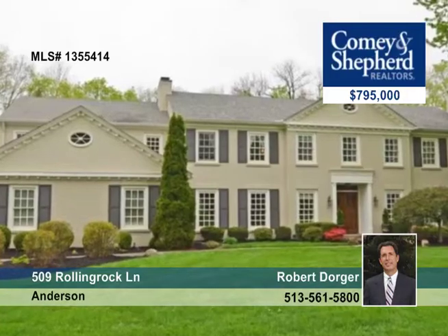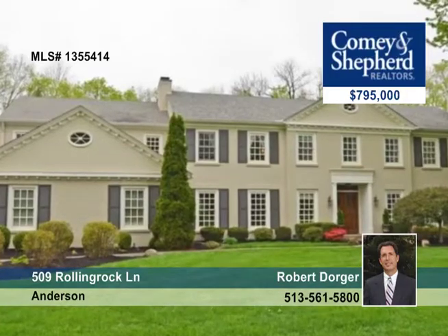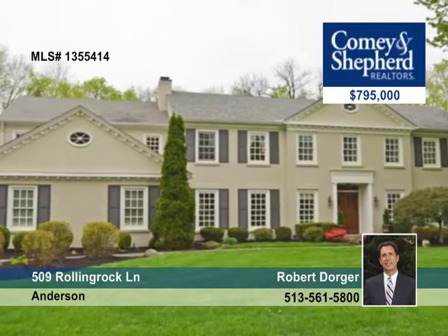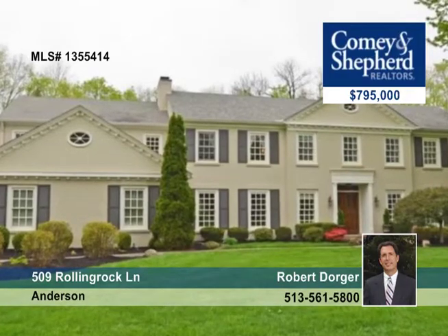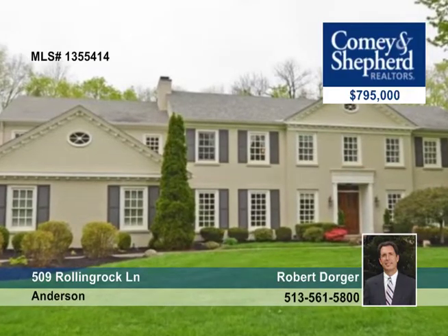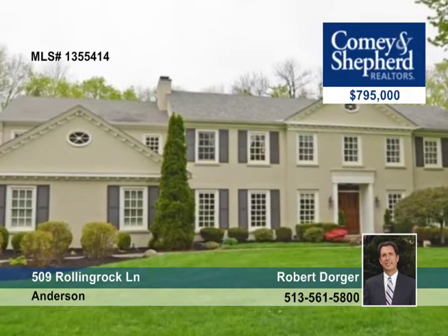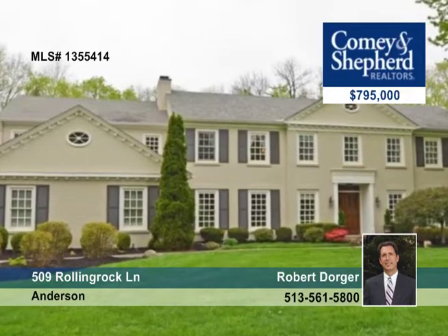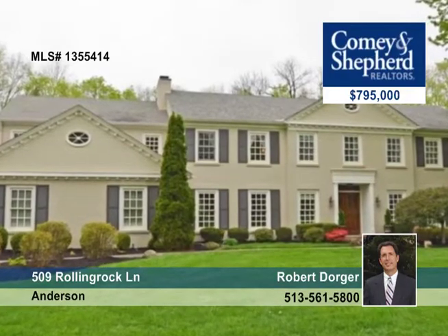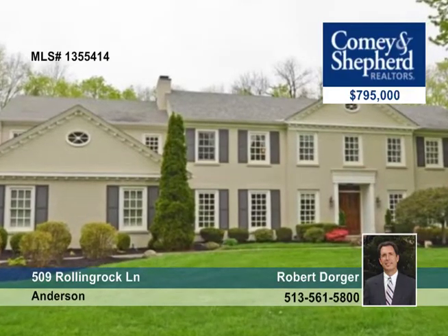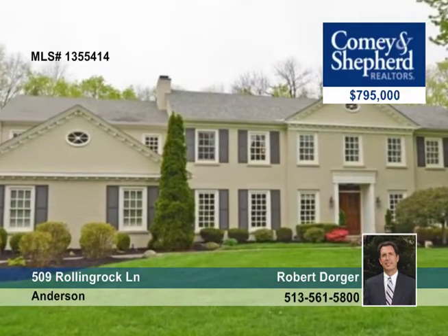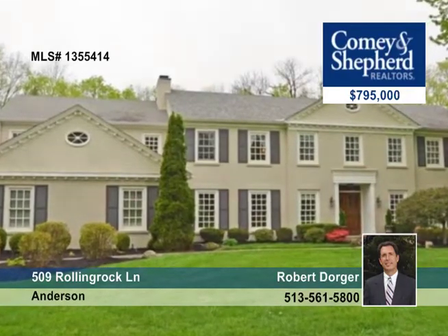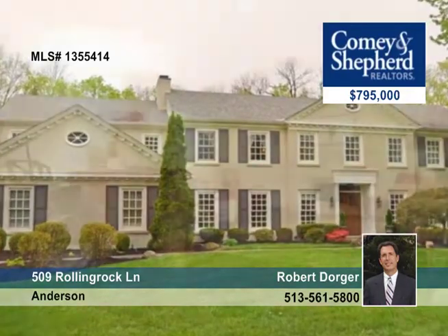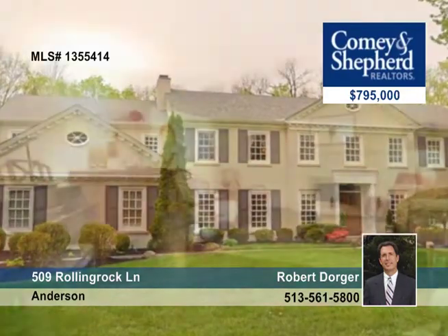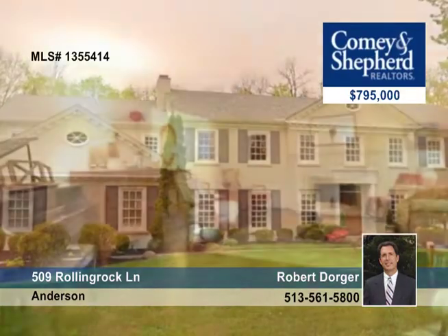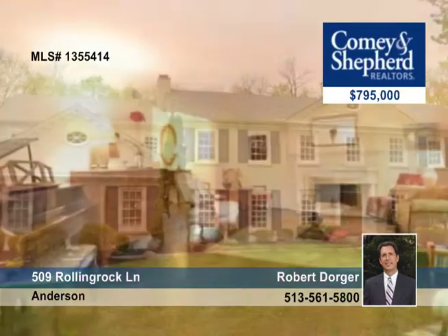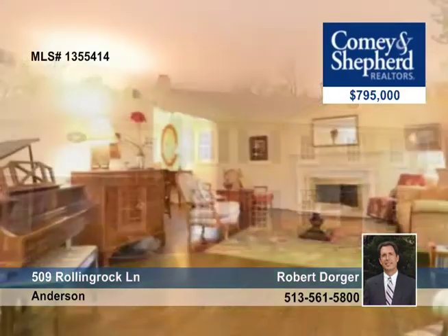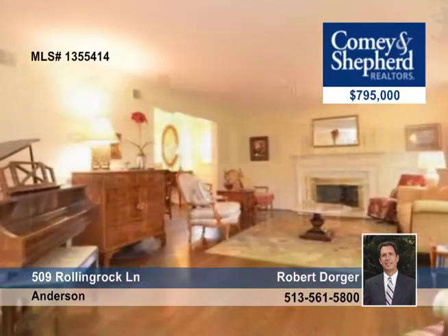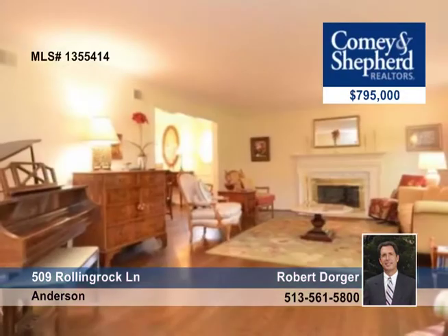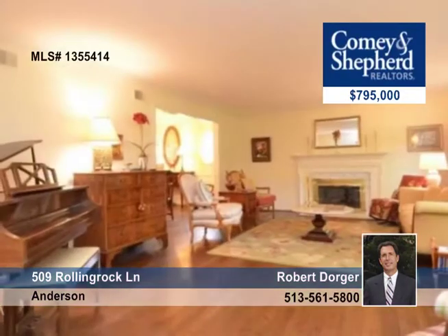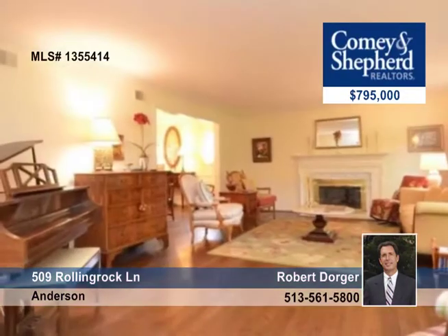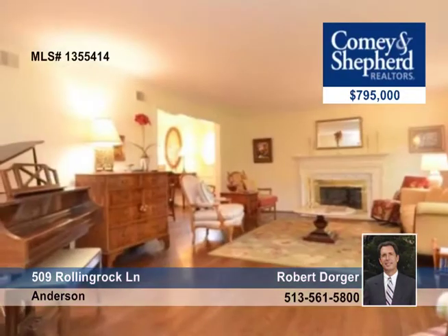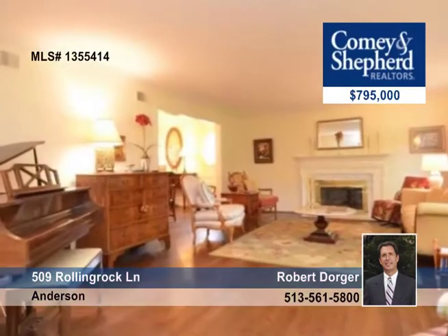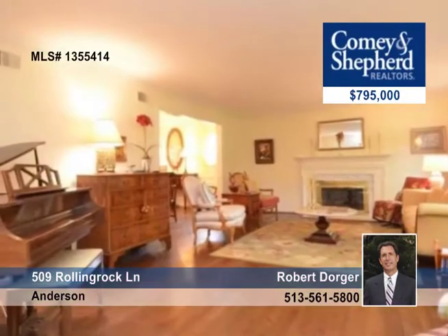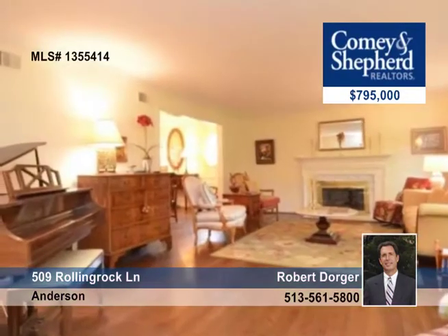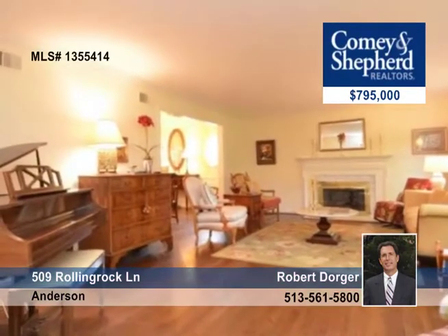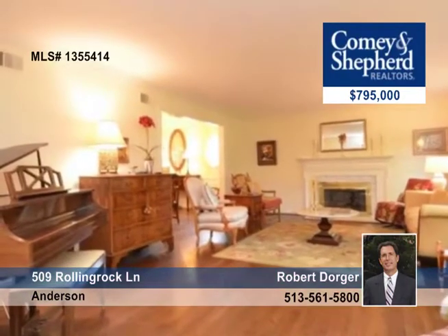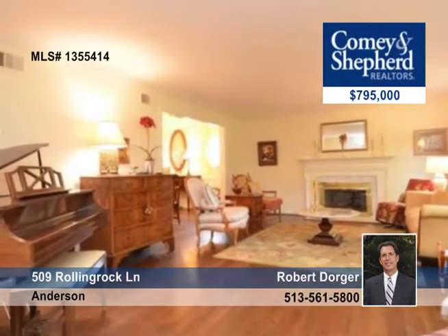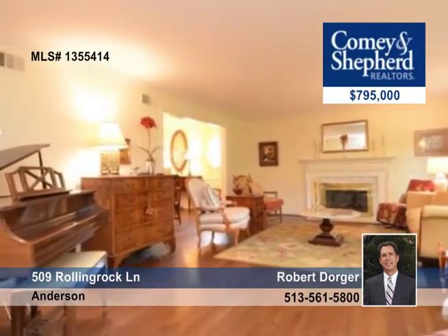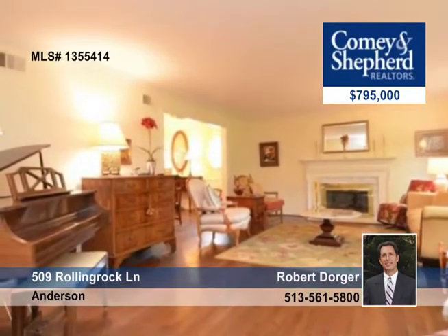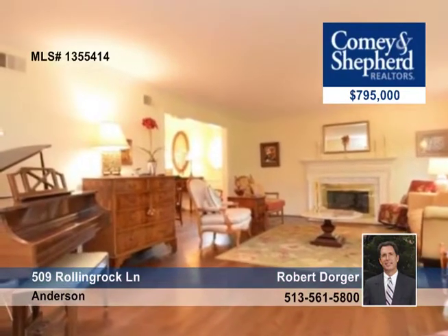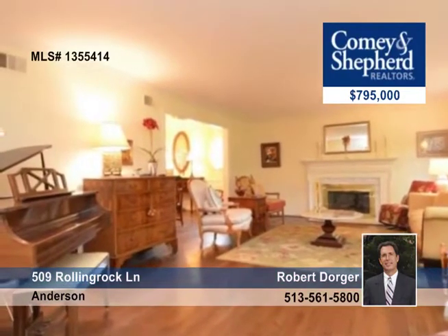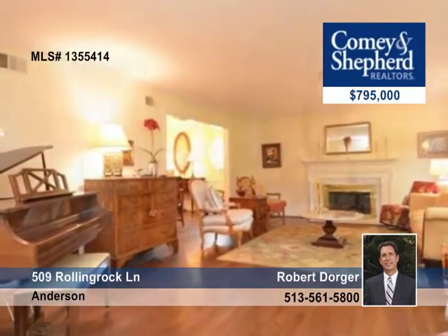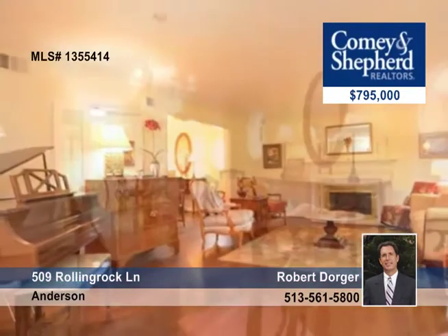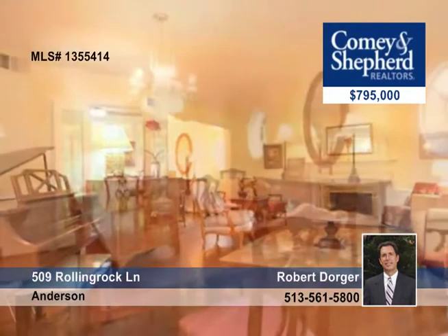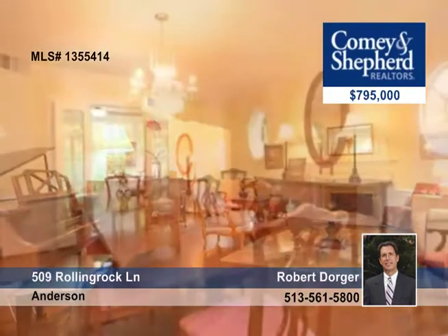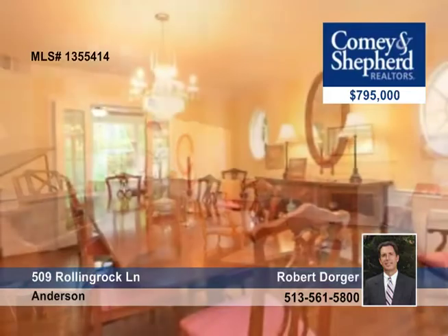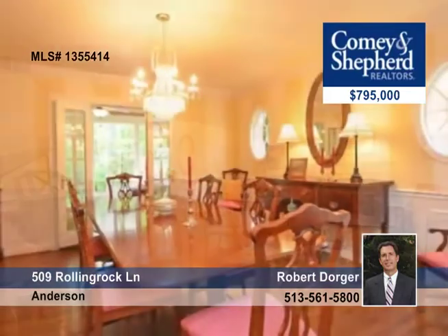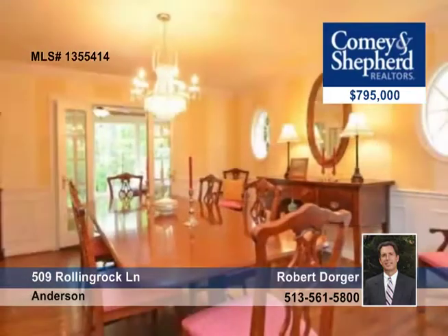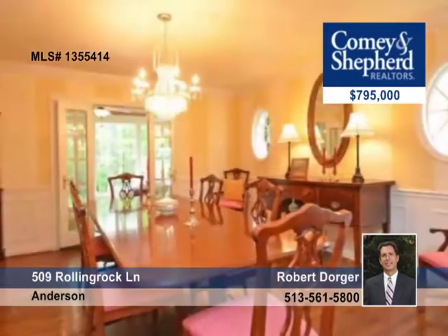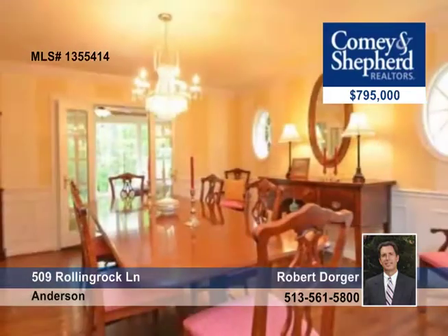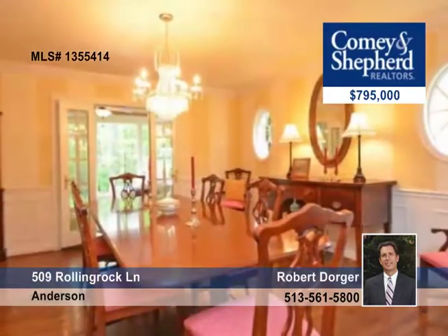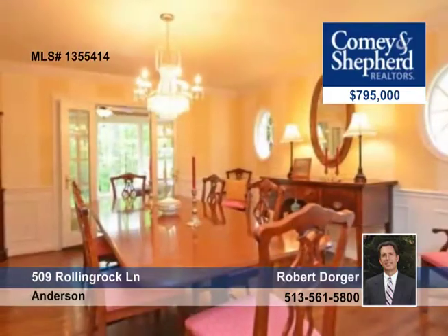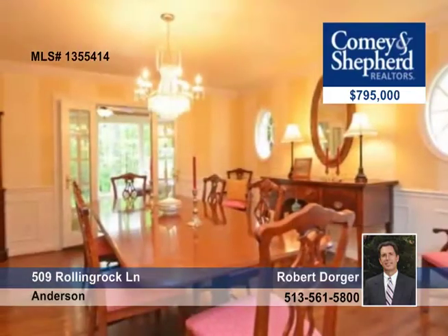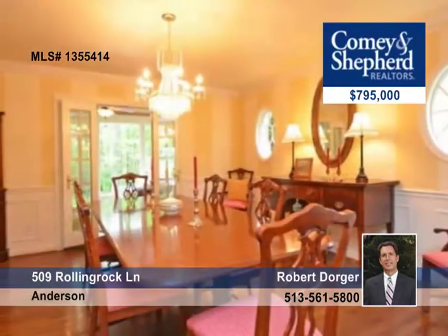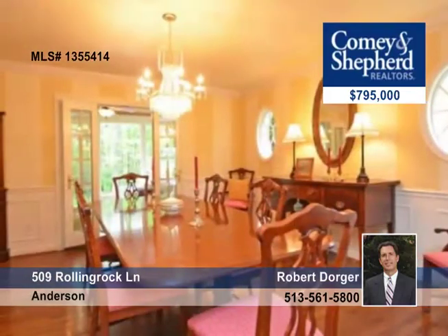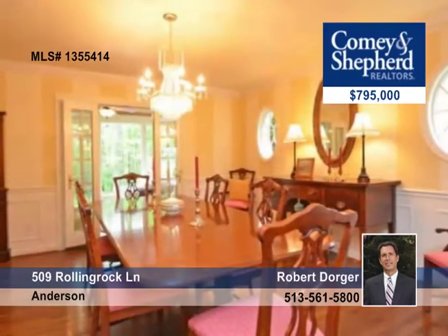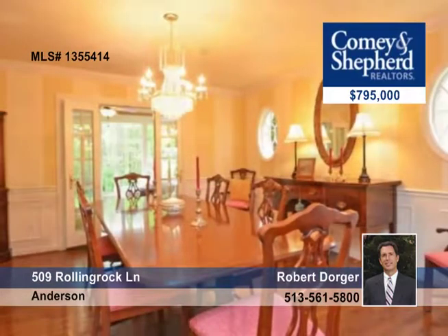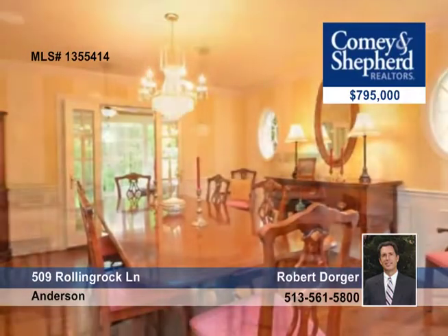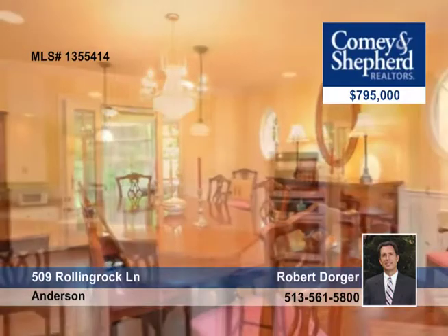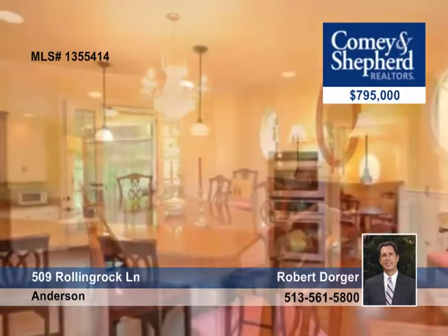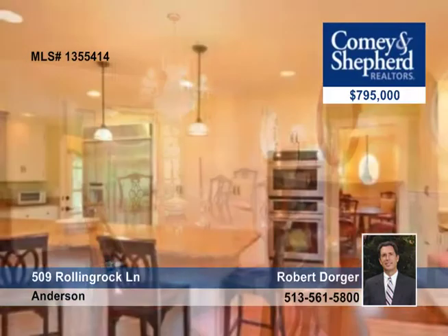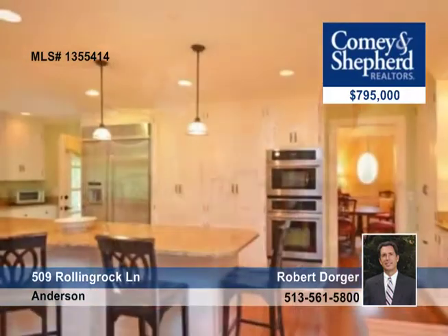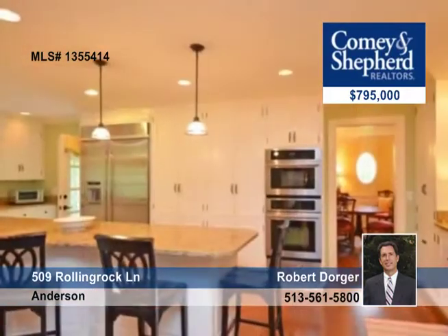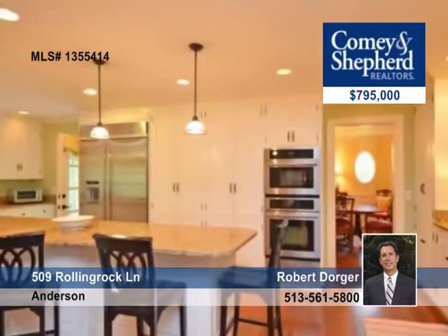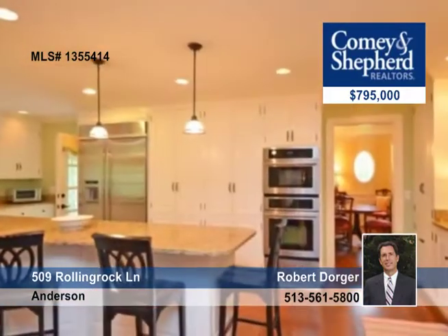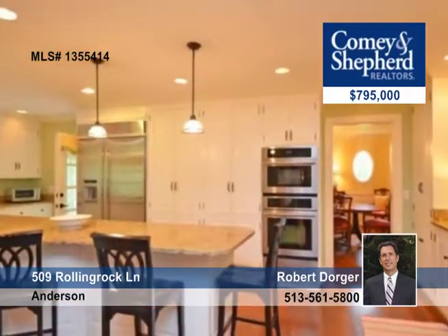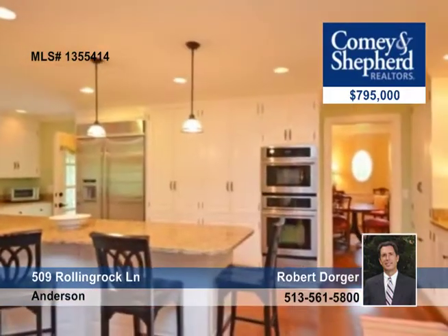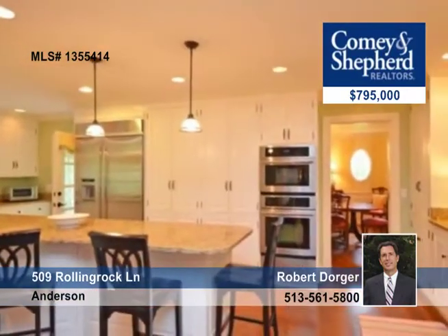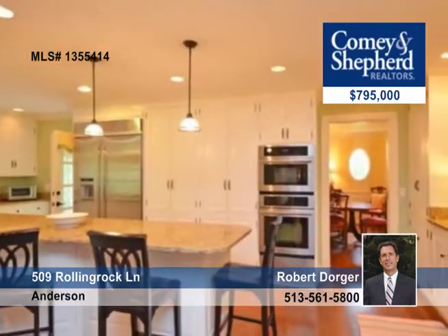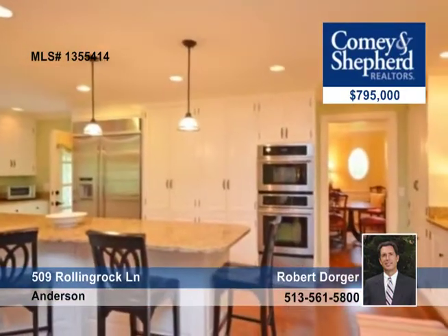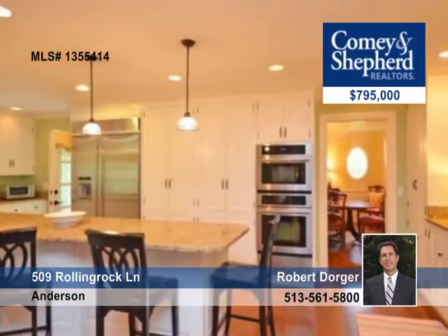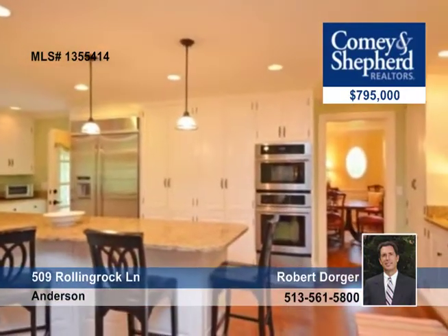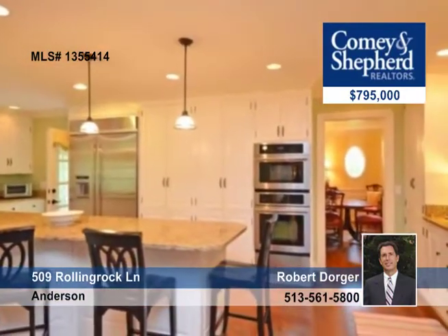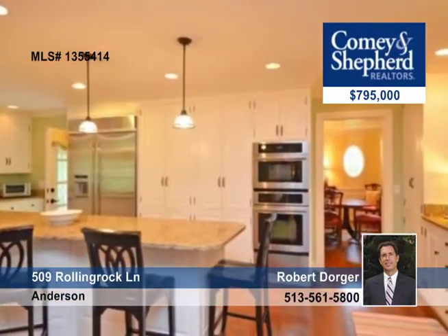Up next is this Coldstream Classic with four bedrooms and three and a half baths. Elegance and hospitality and today's highest standards are all here.